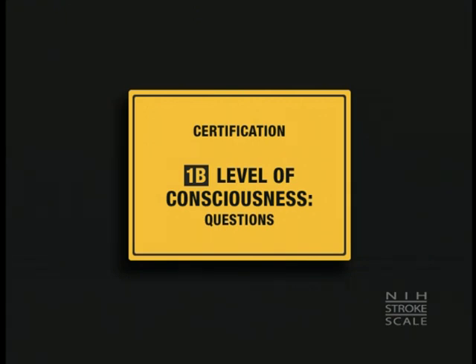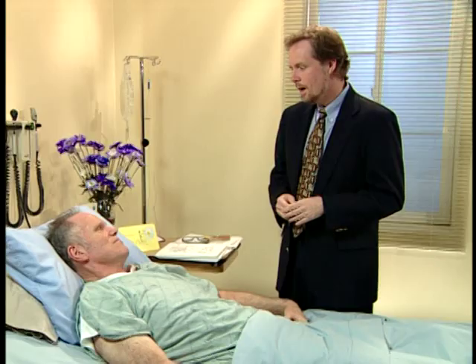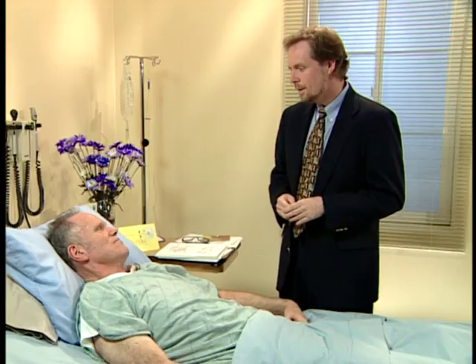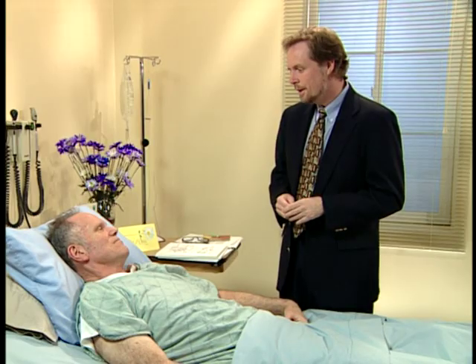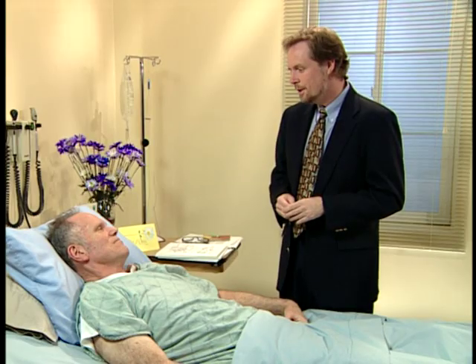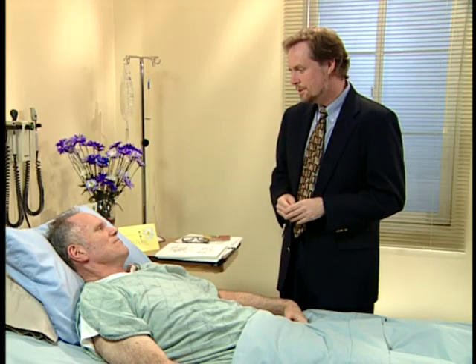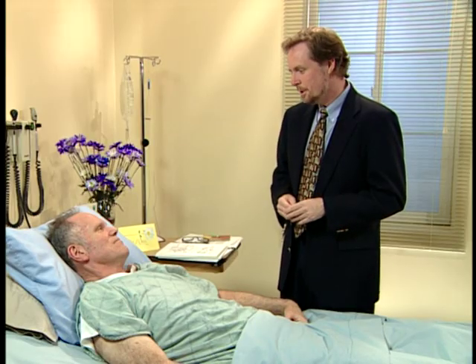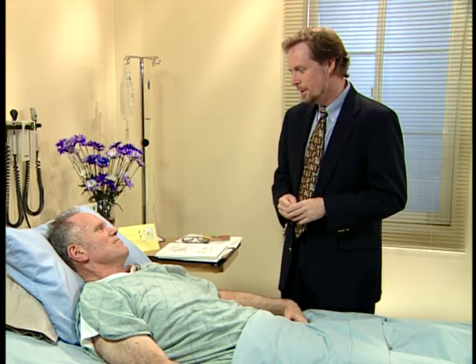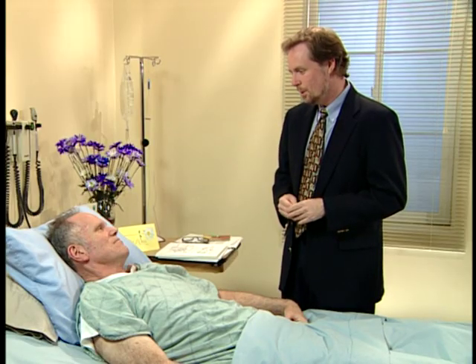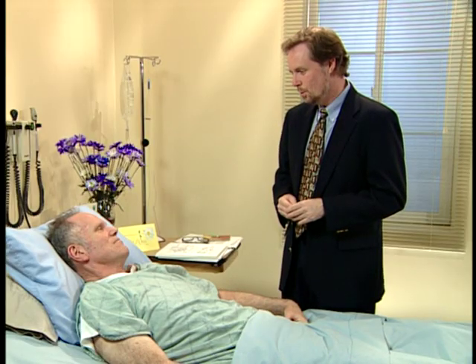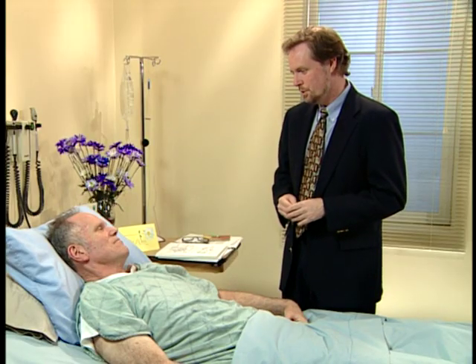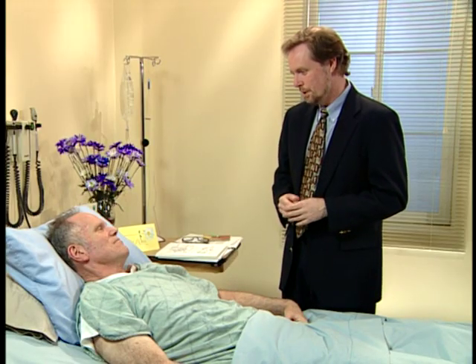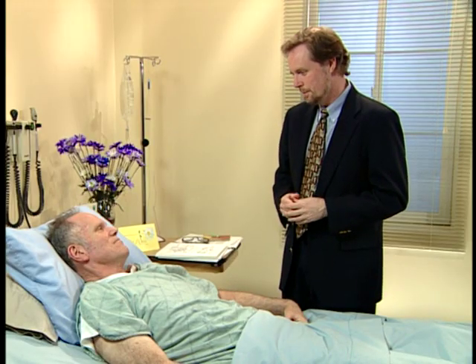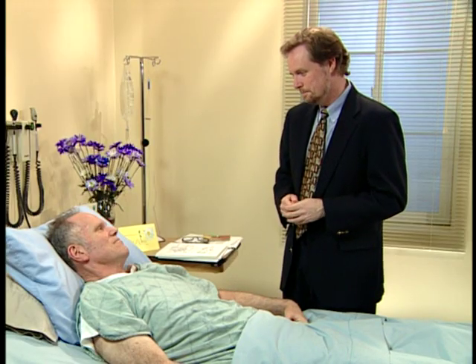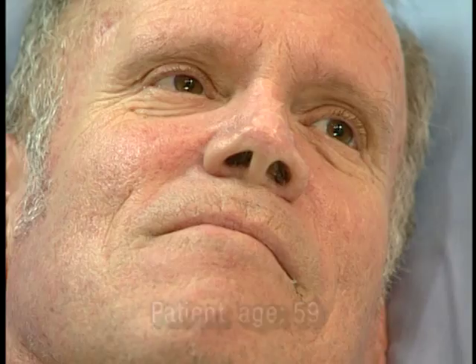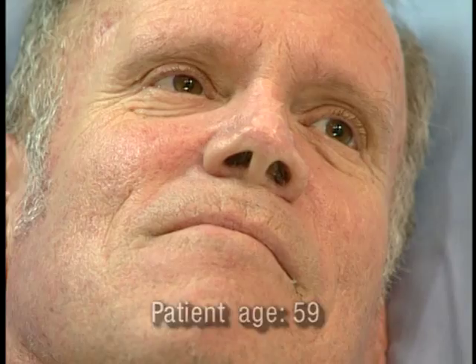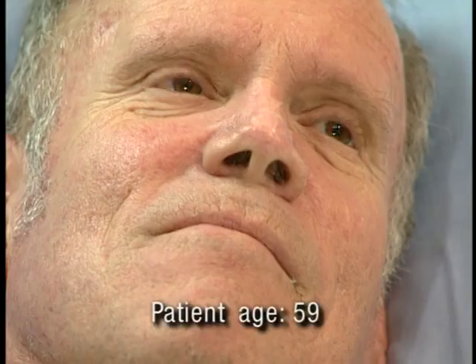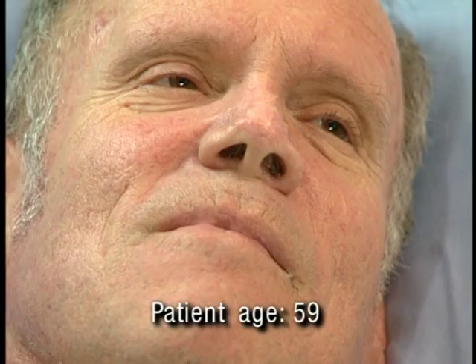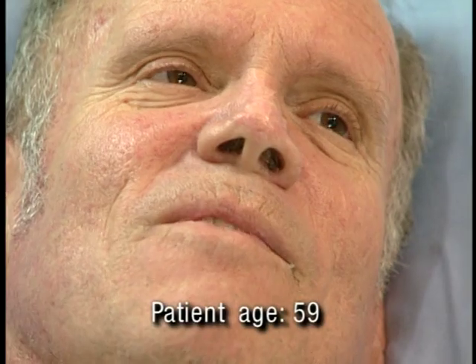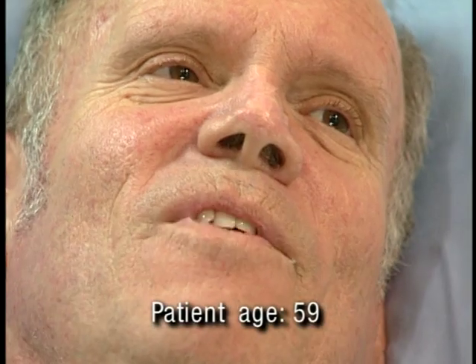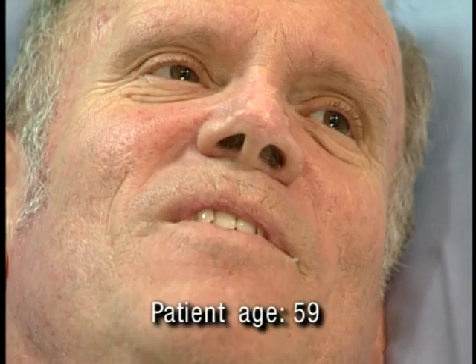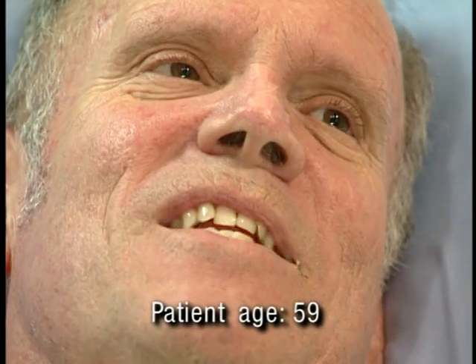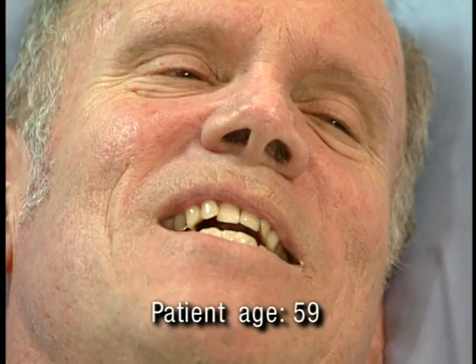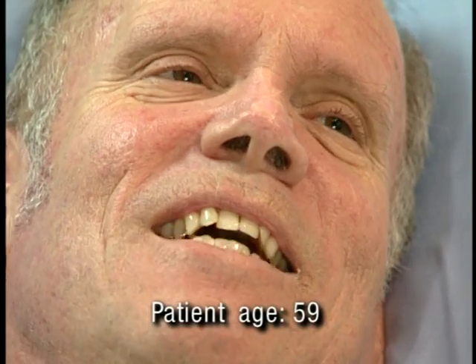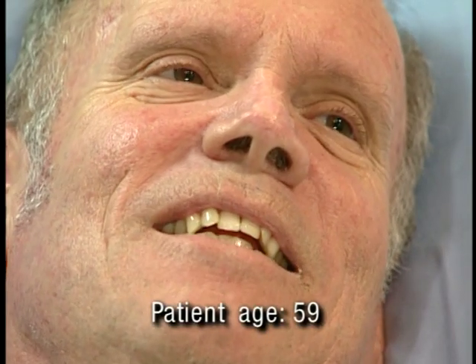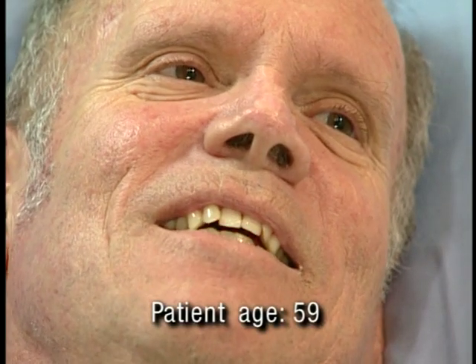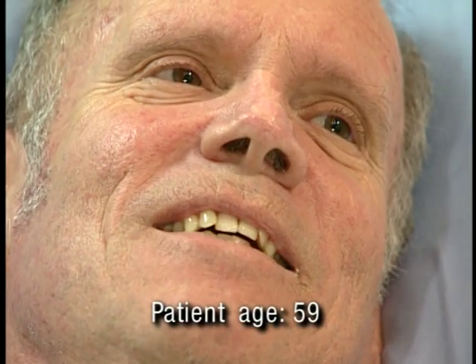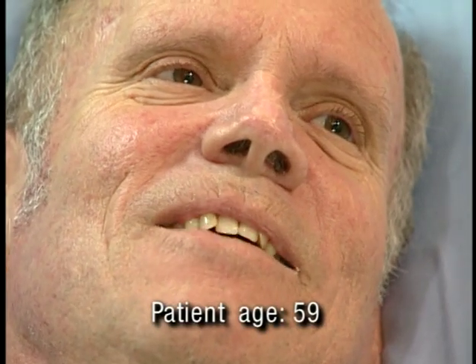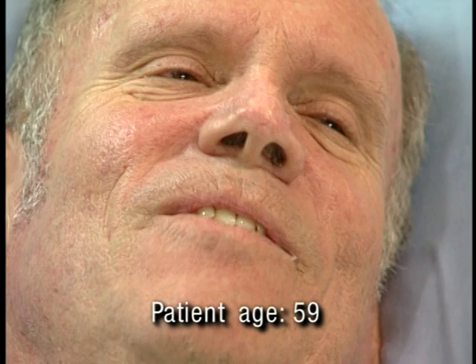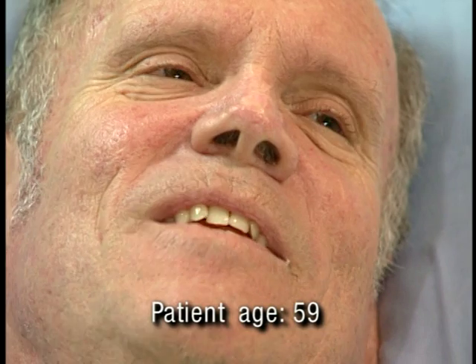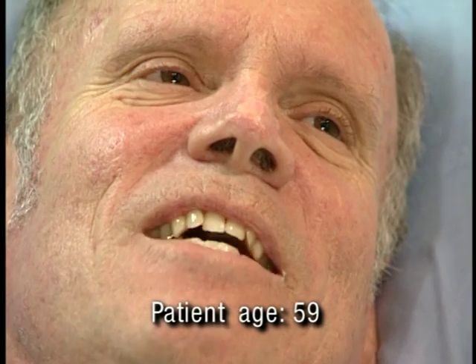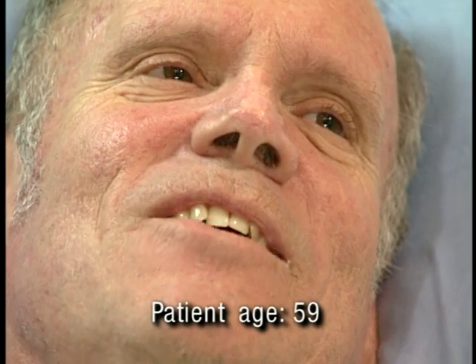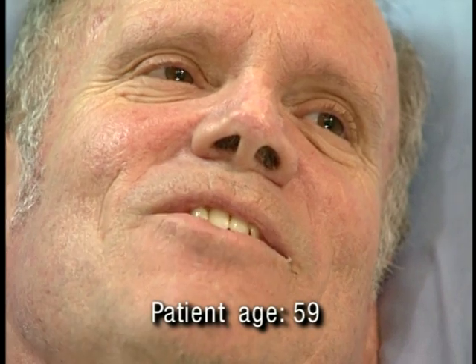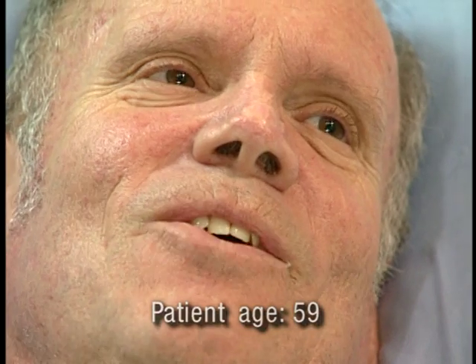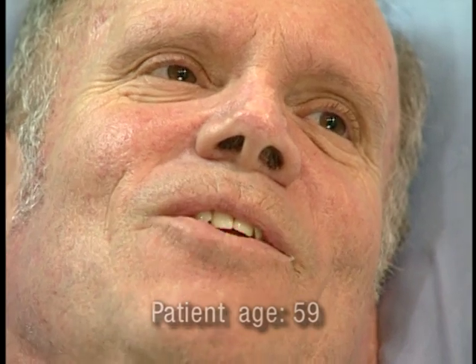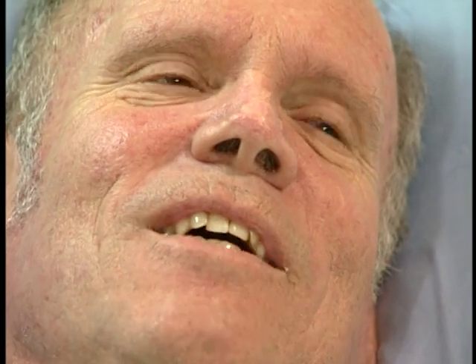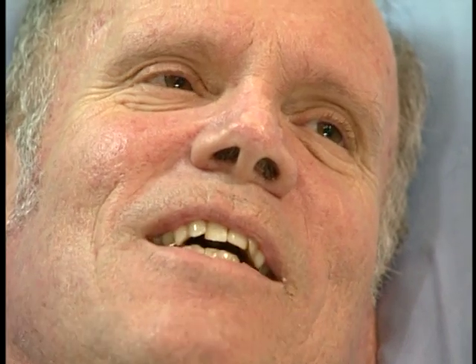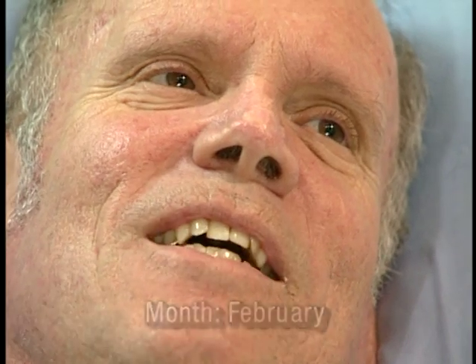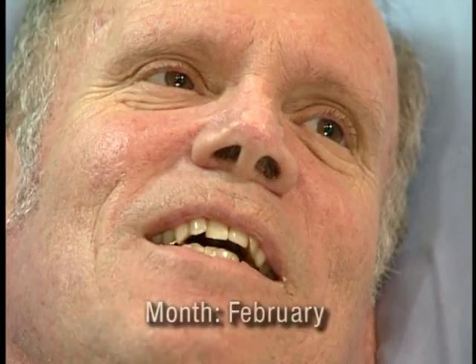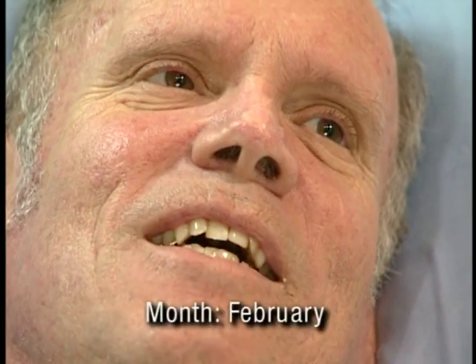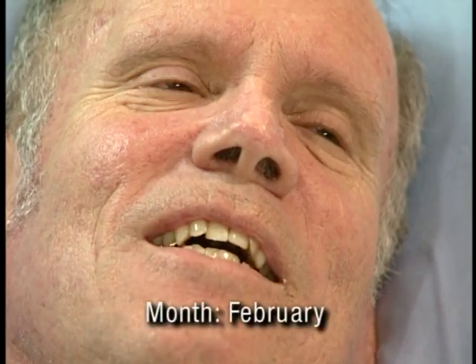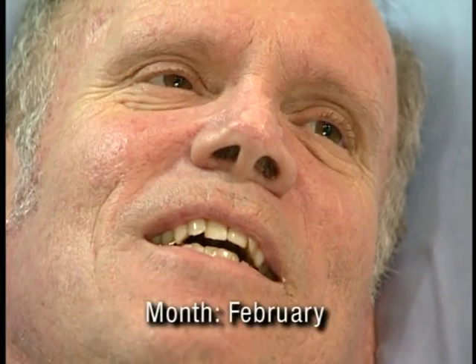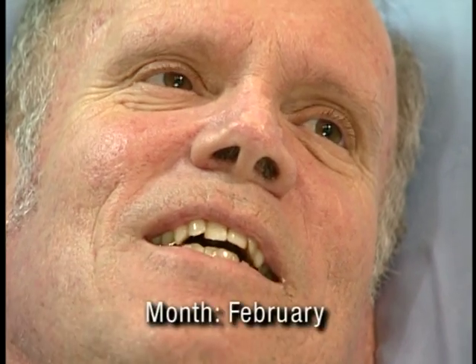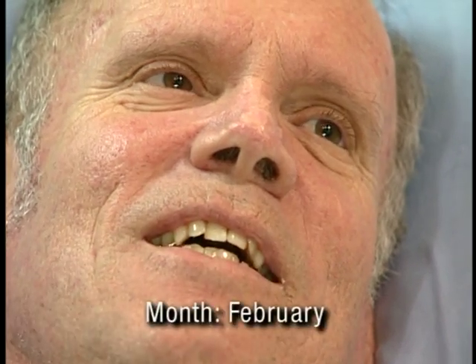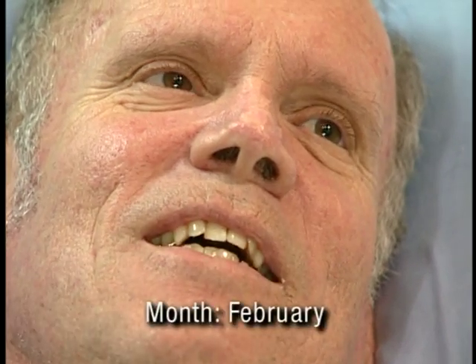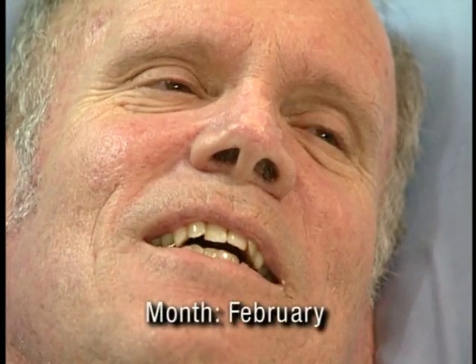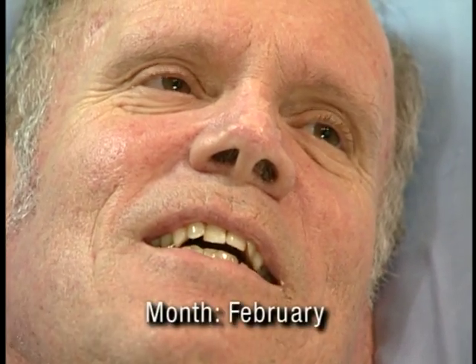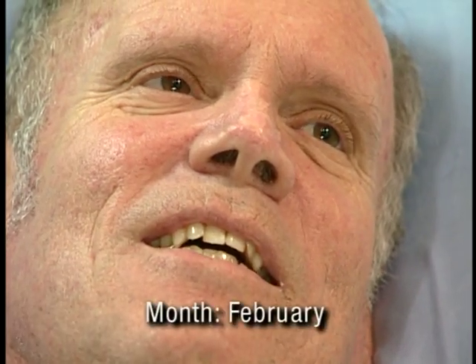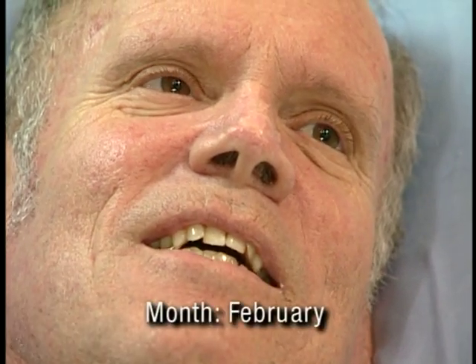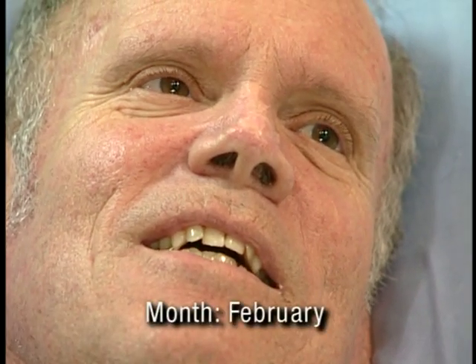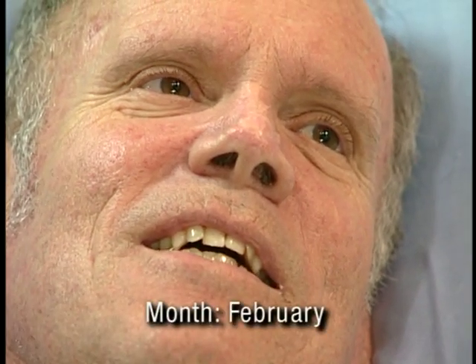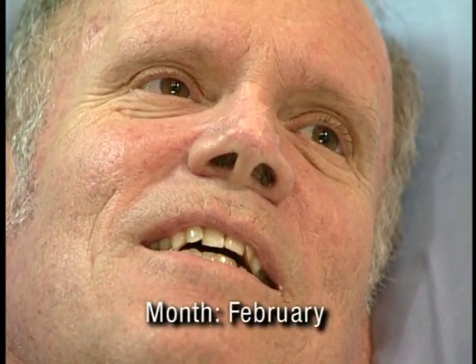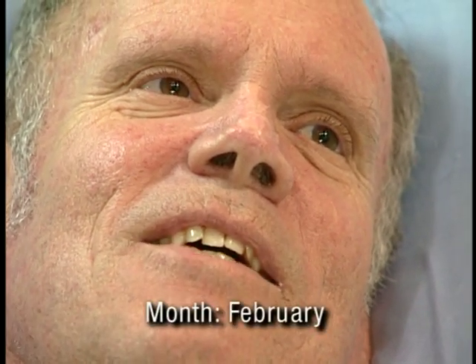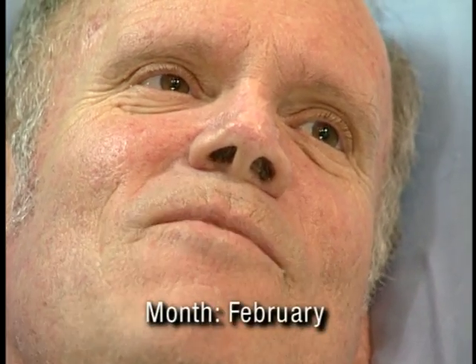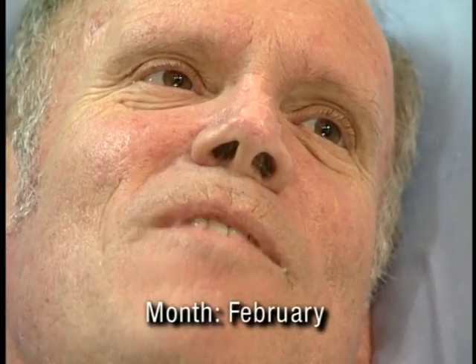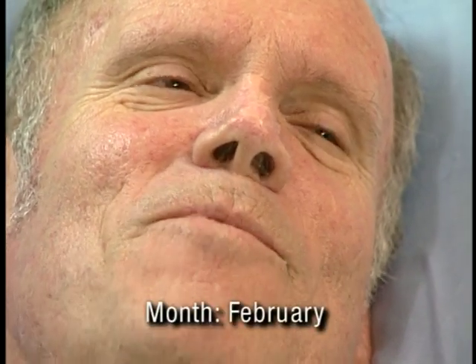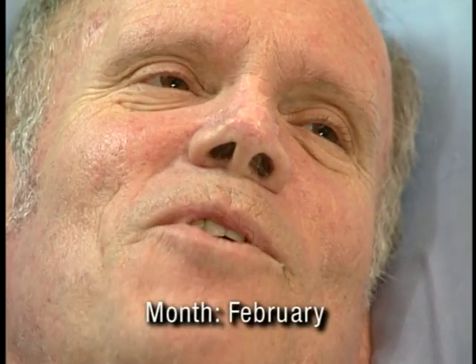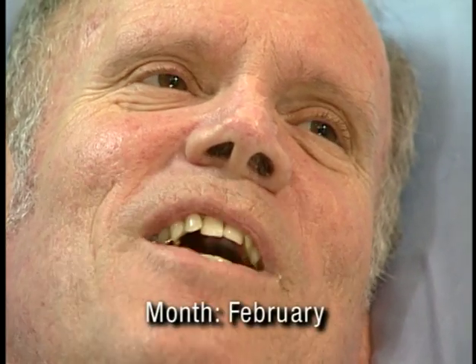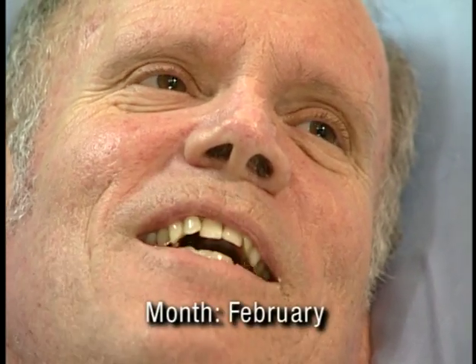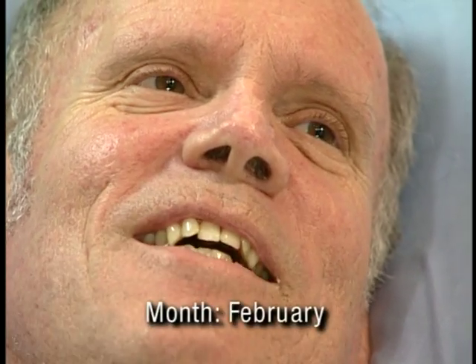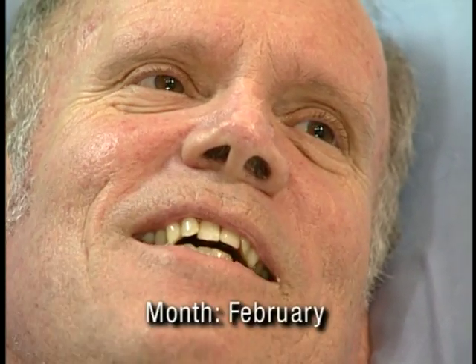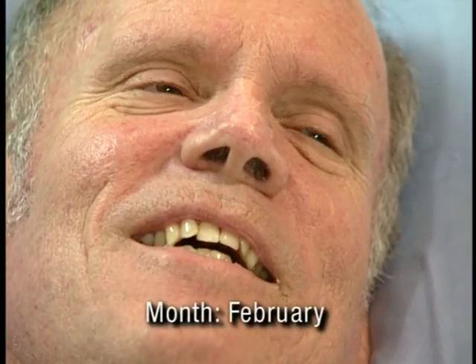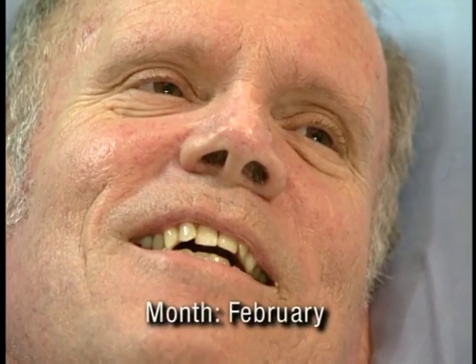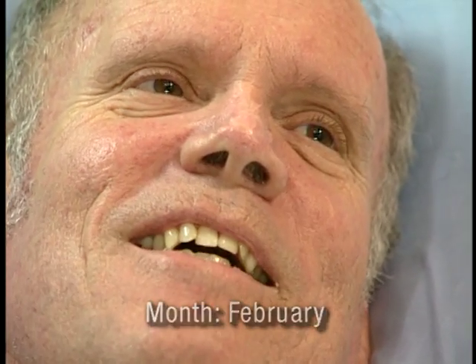I'd like you to tell me how old you are. 59. Very good, 59 years old. And what month is it right now? February. Very good.